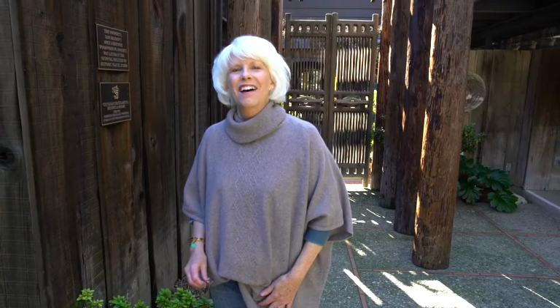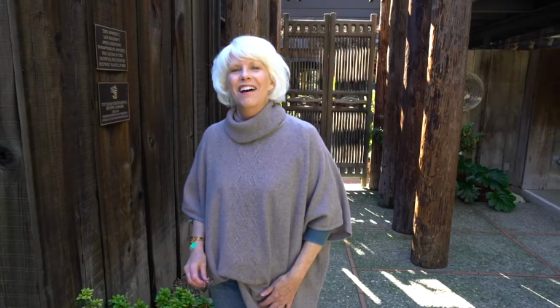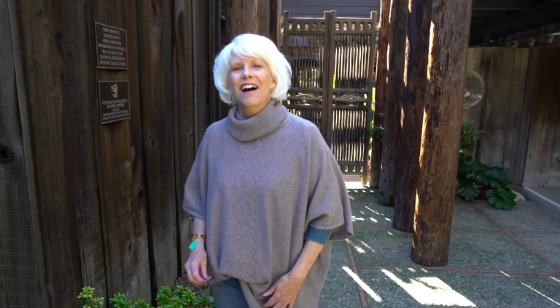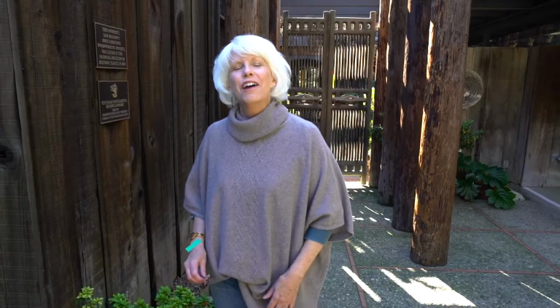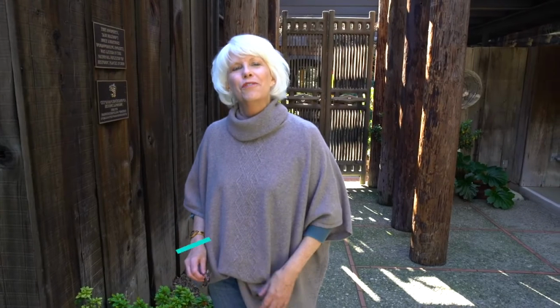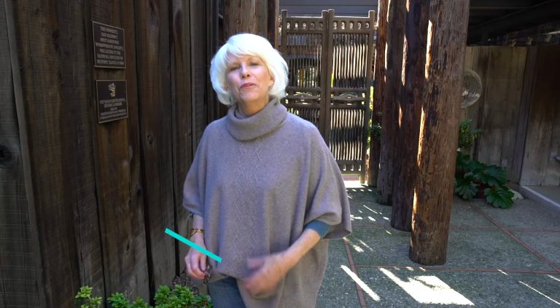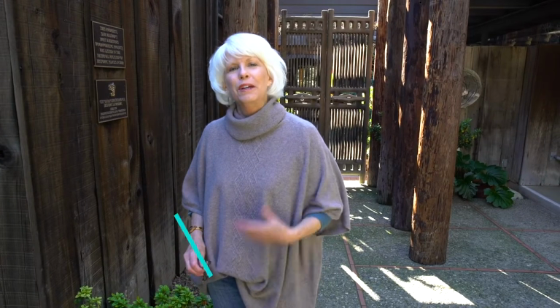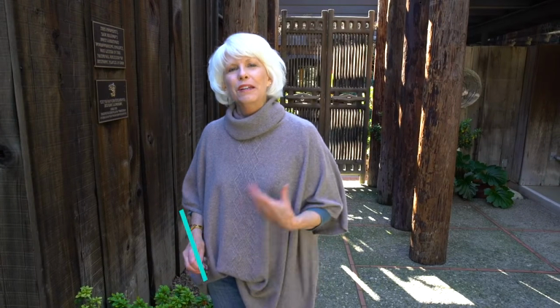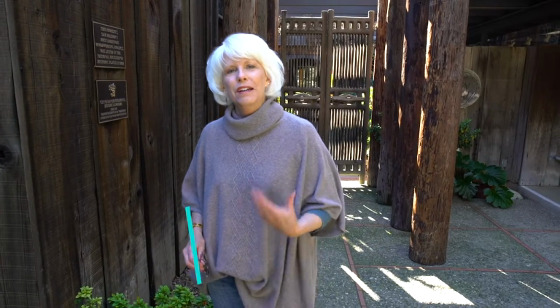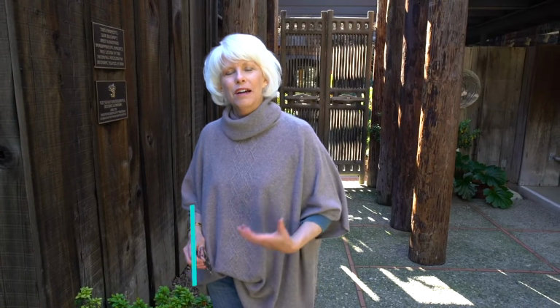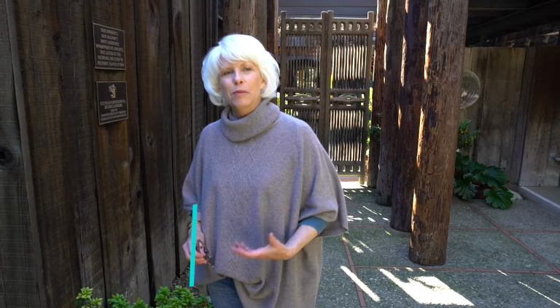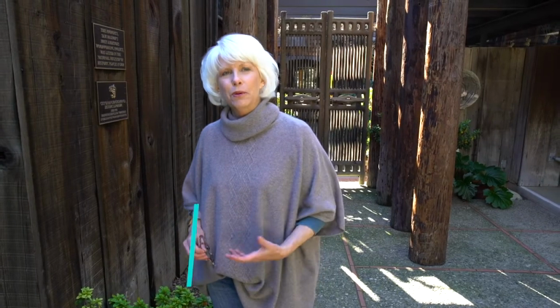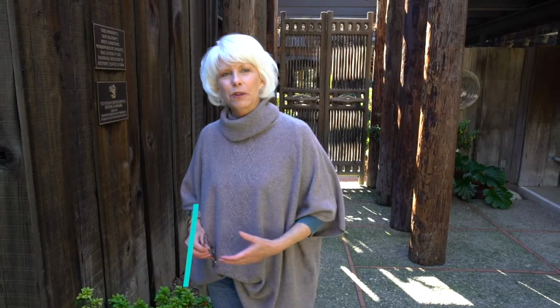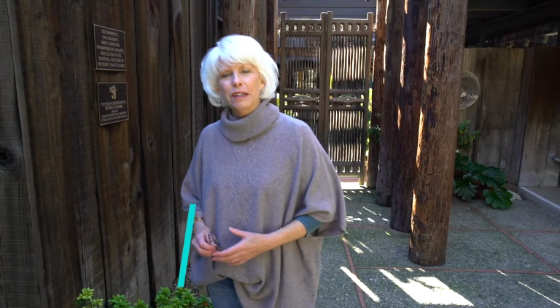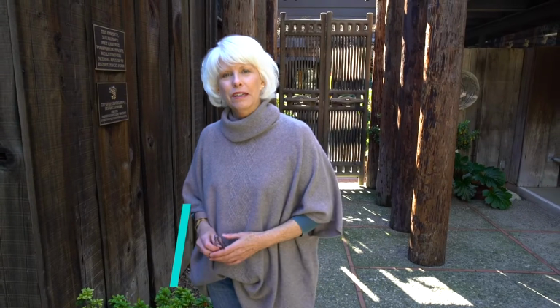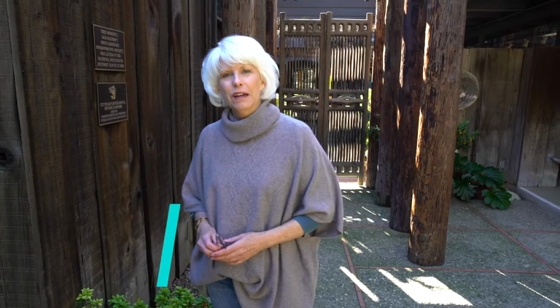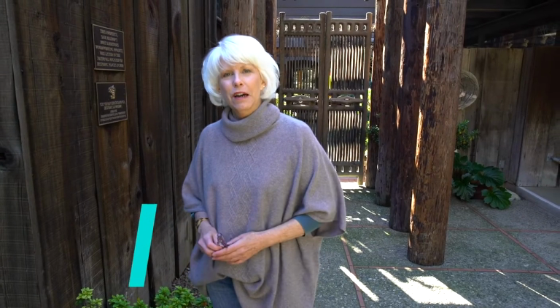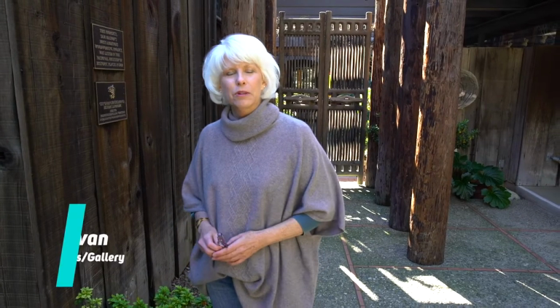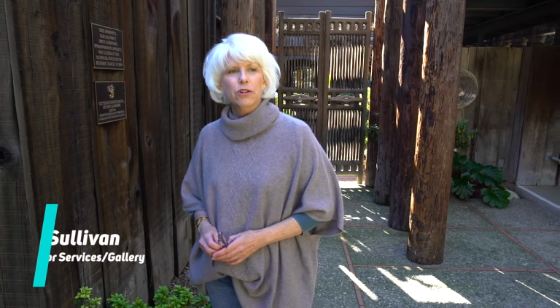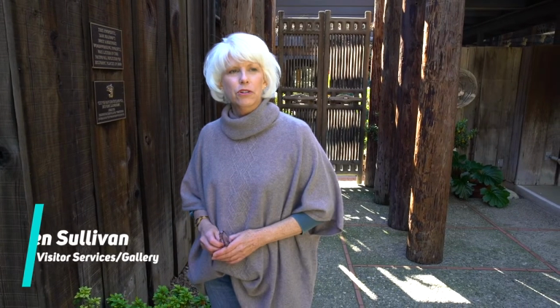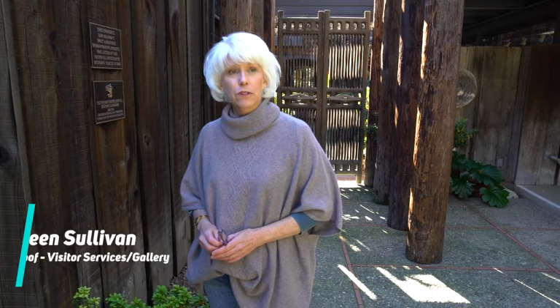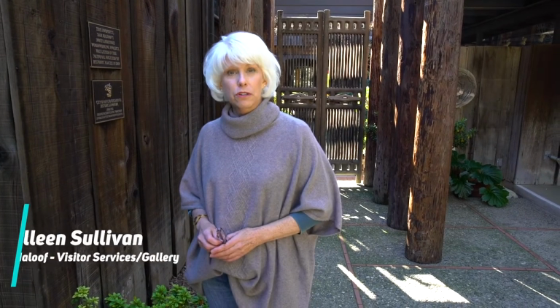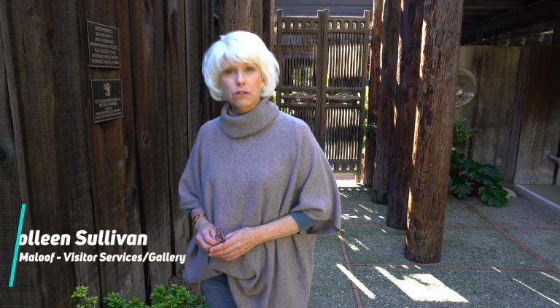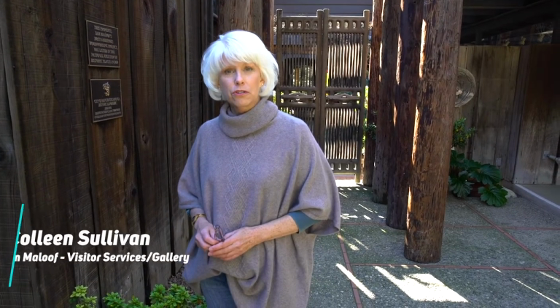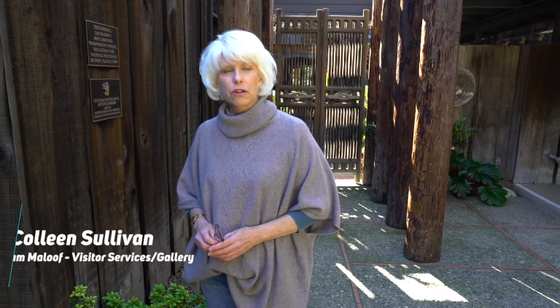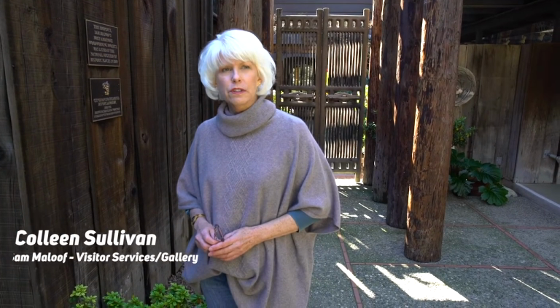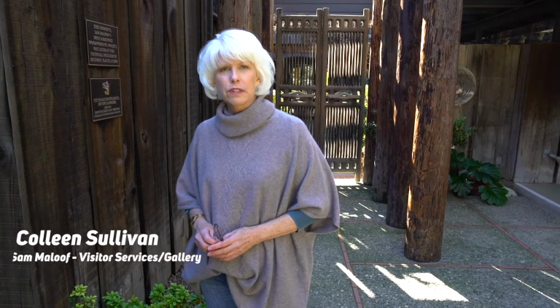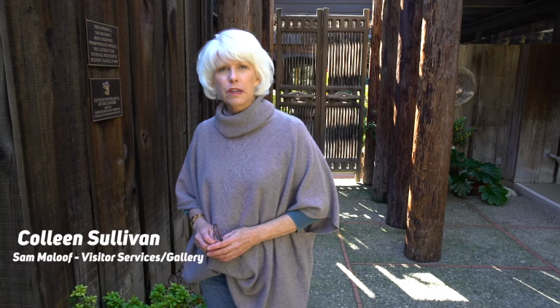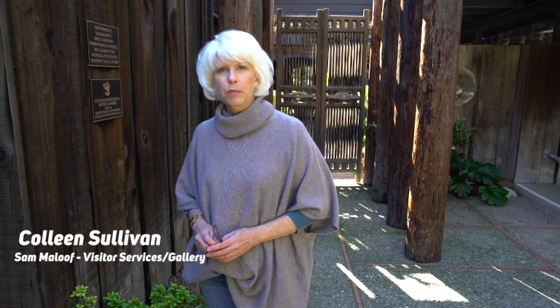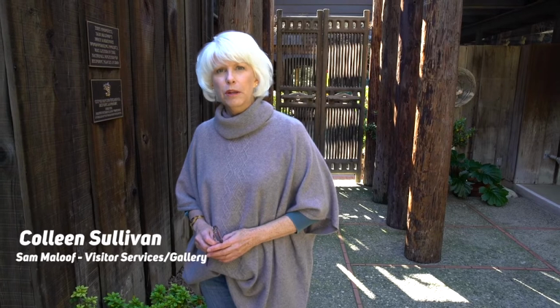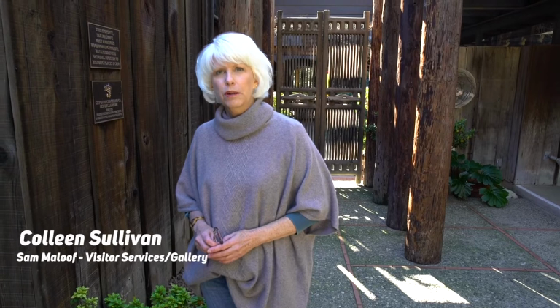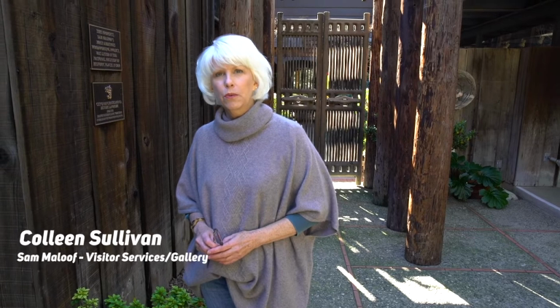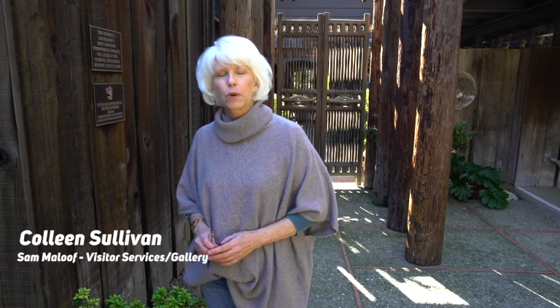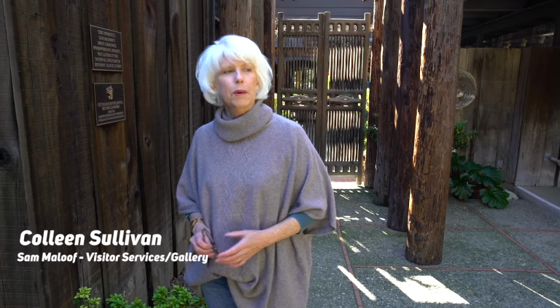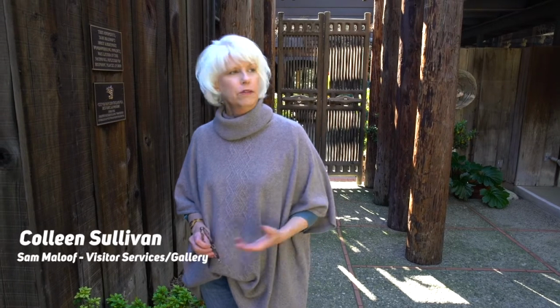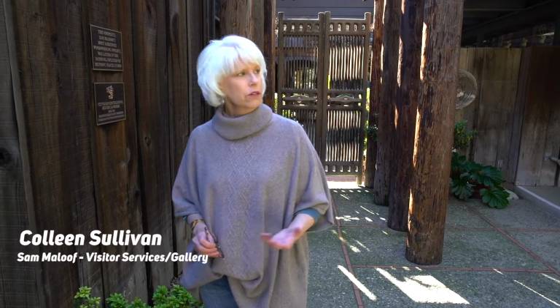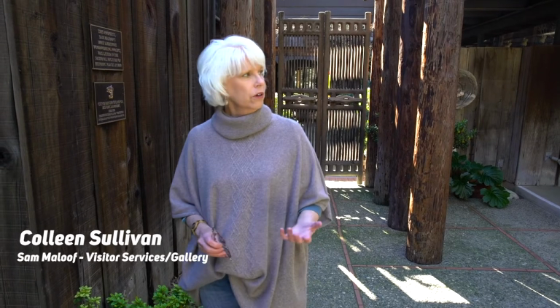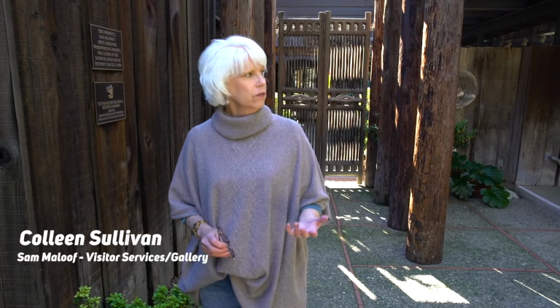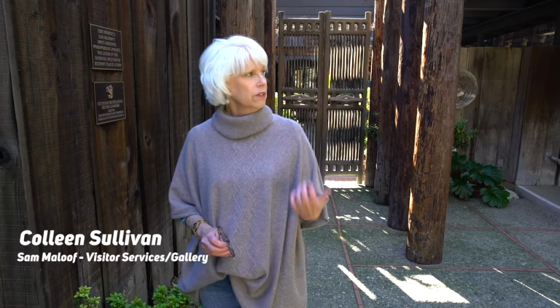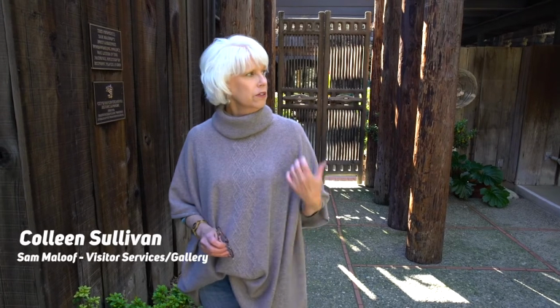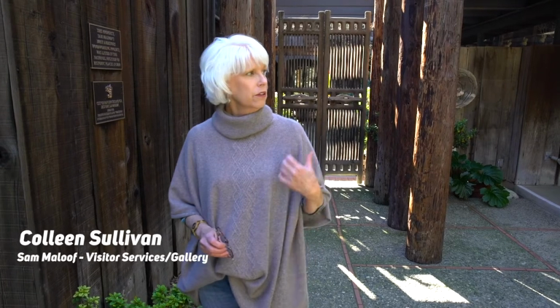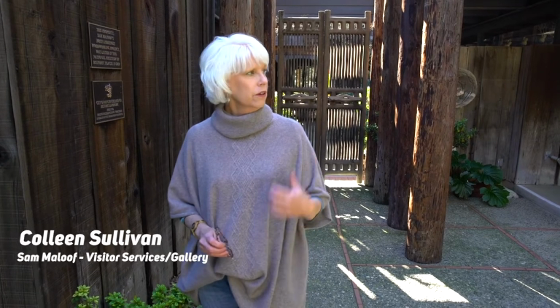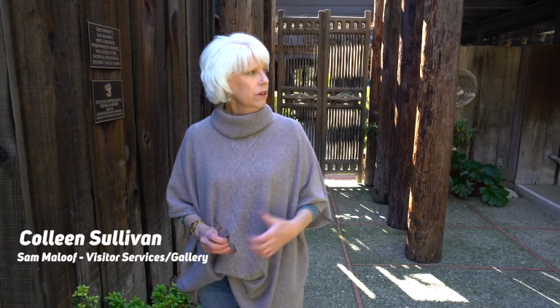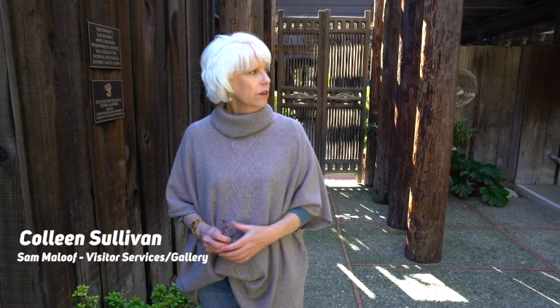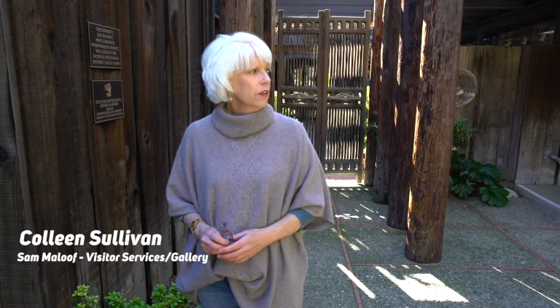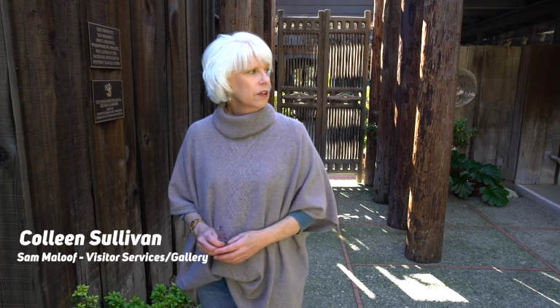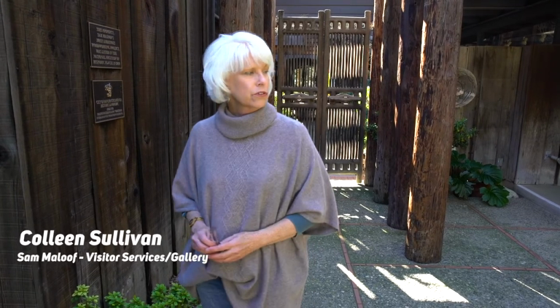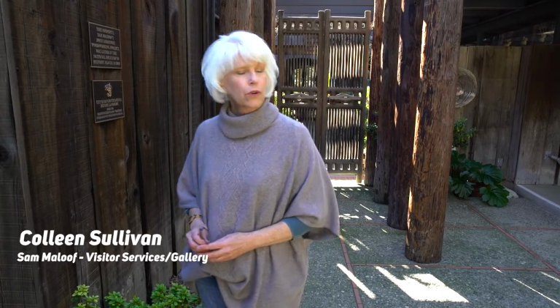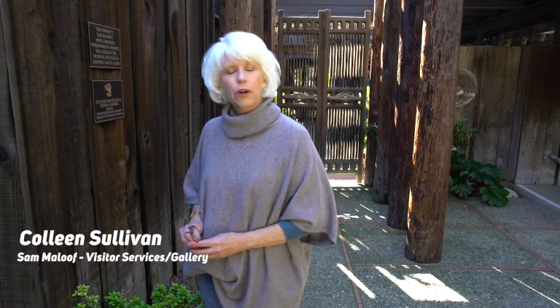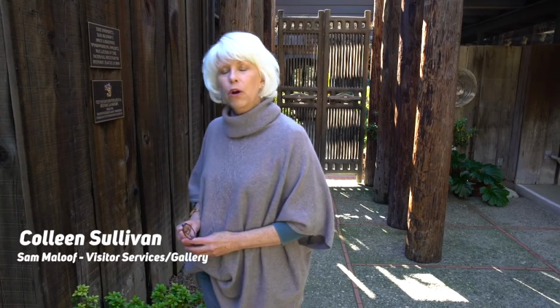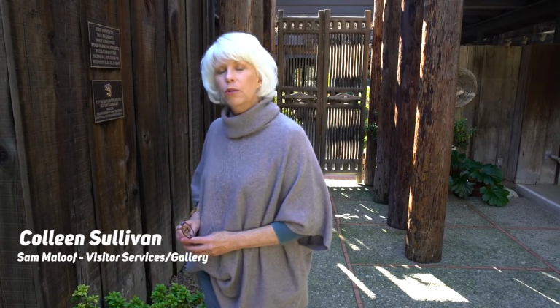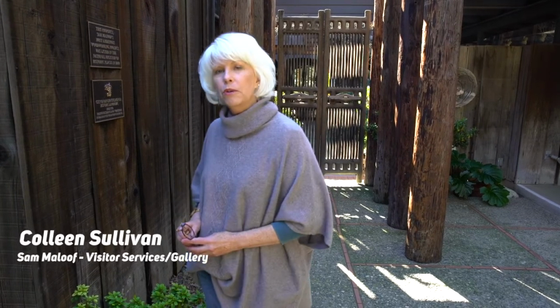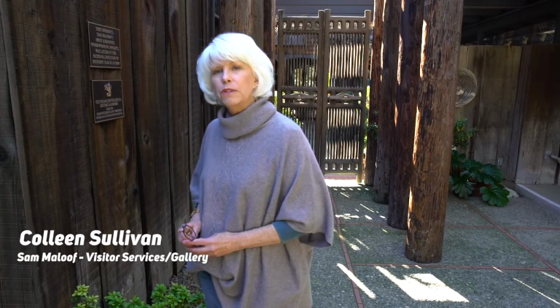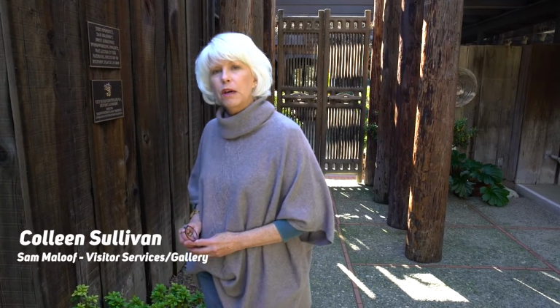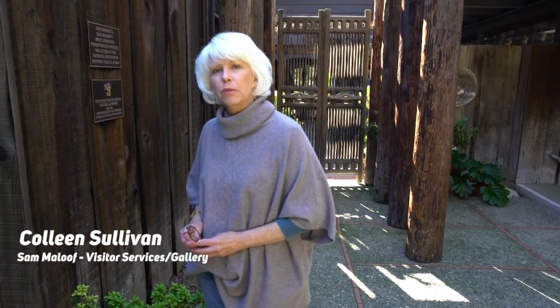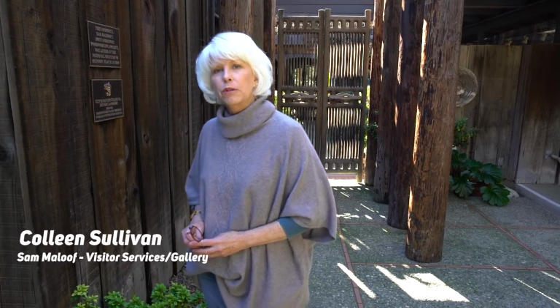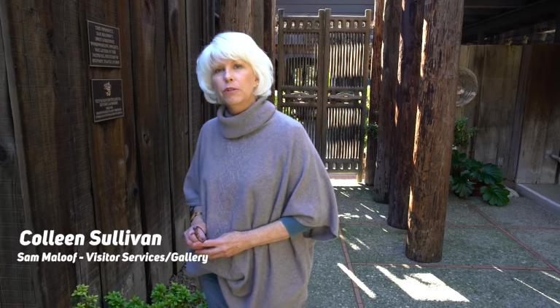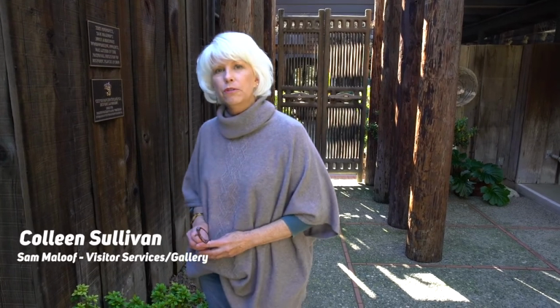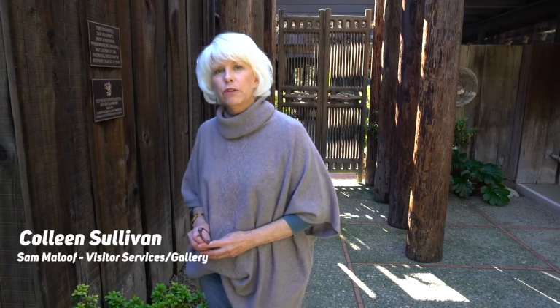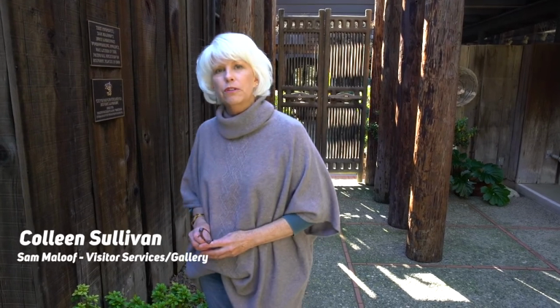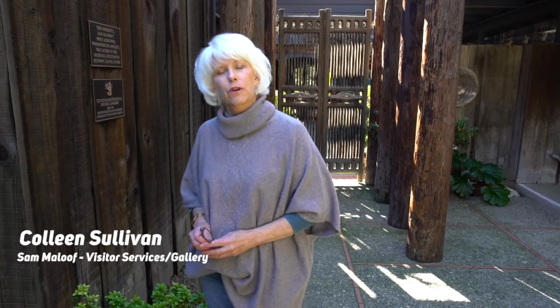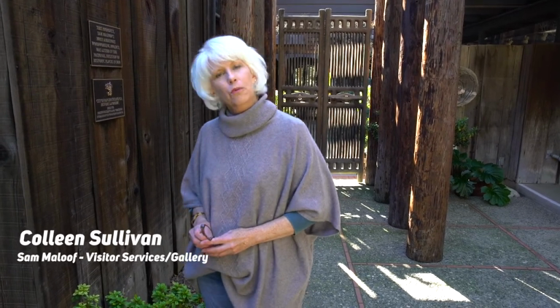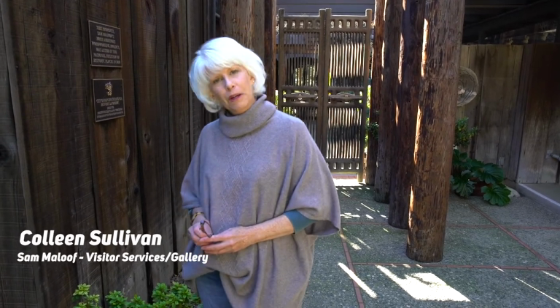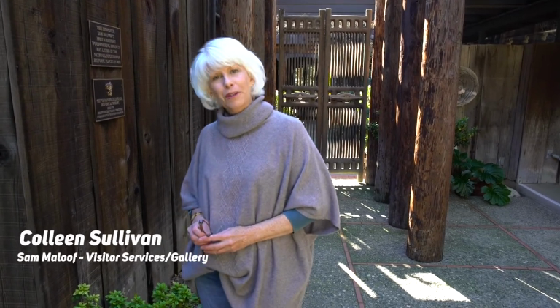Hi everyone, I'm Colleen. I'm in charge of visitor services up here. We're about to go into the historic home of Sam Maloof, so welcome.